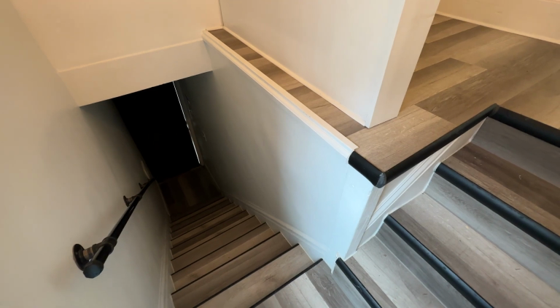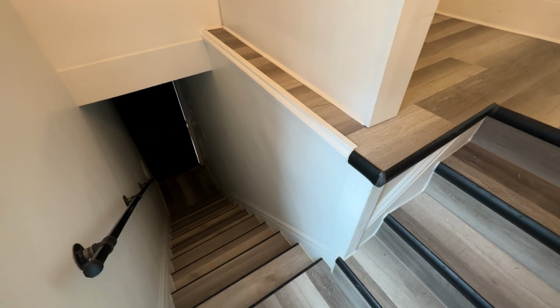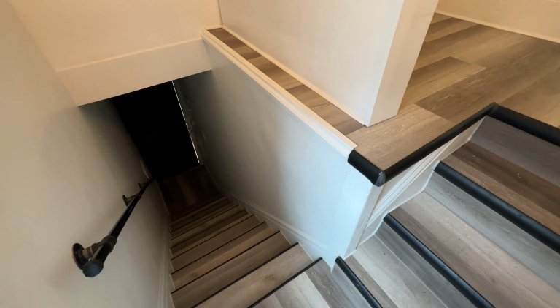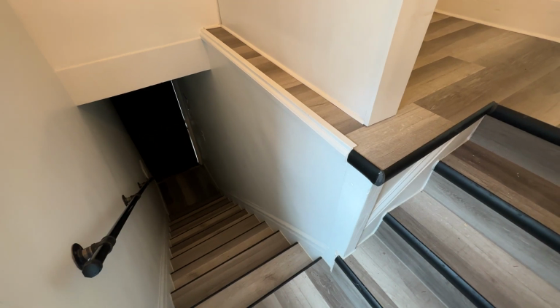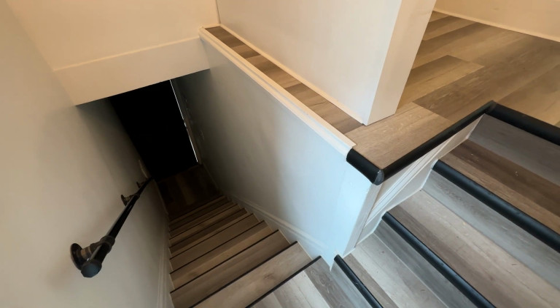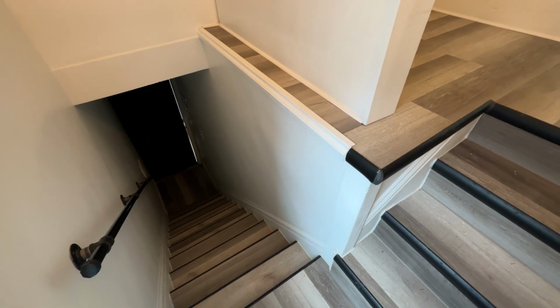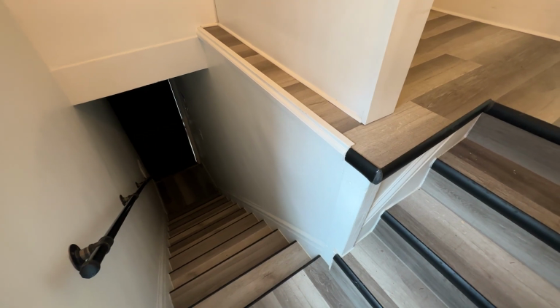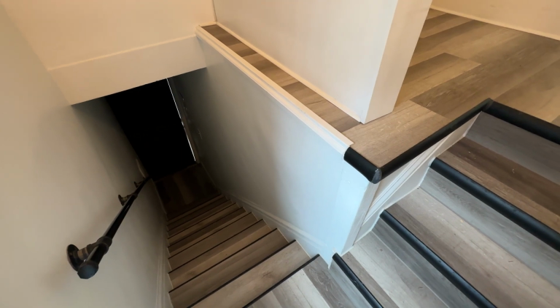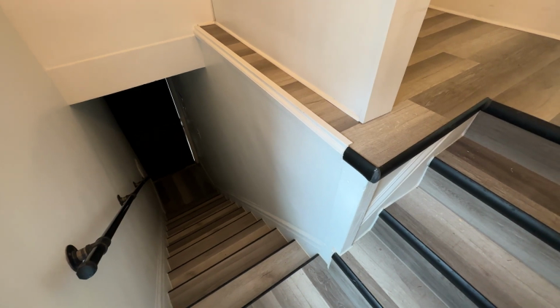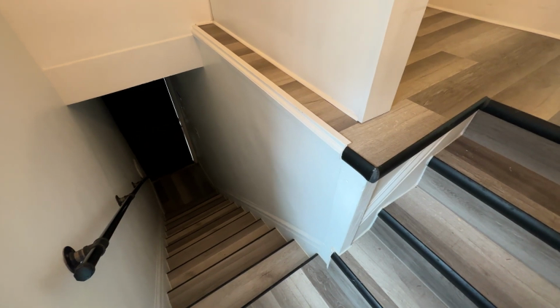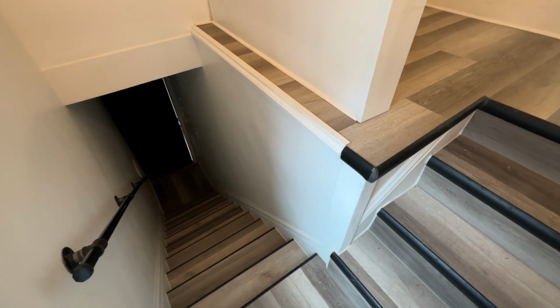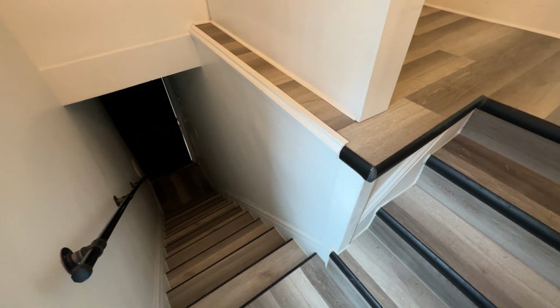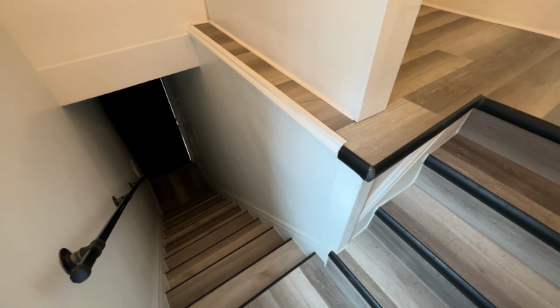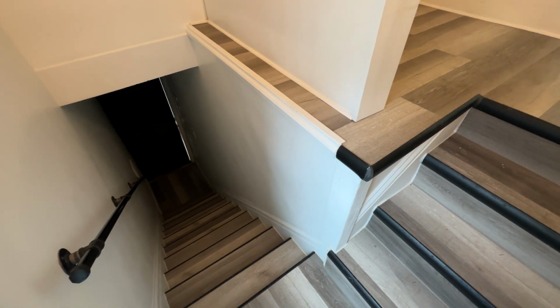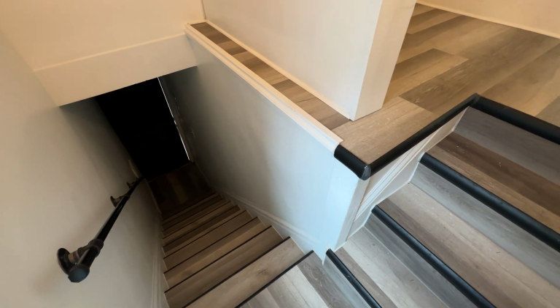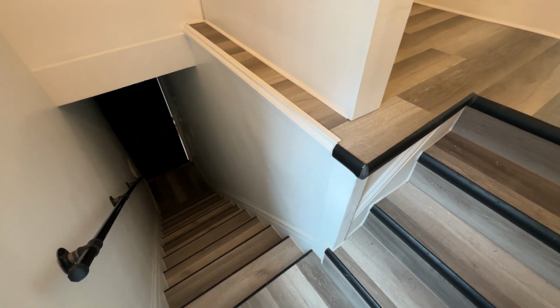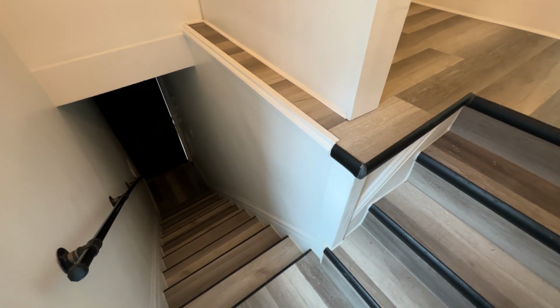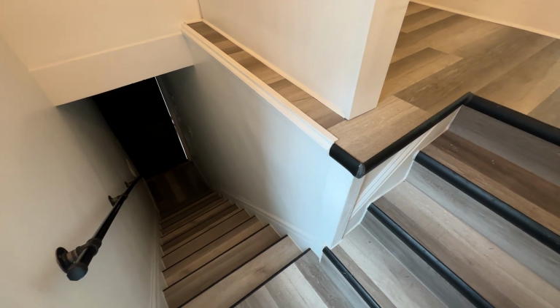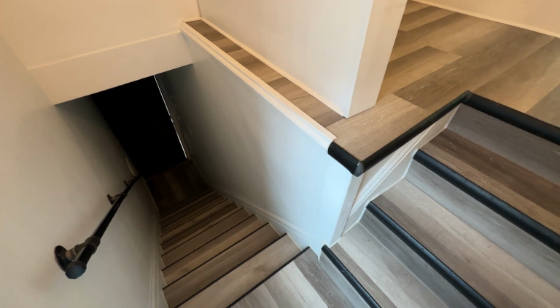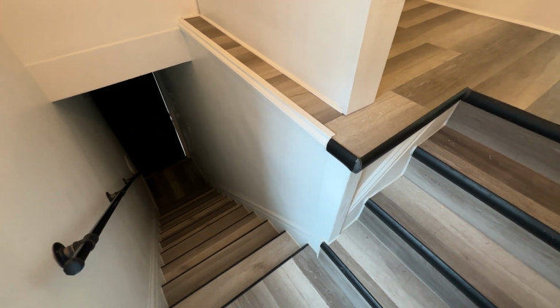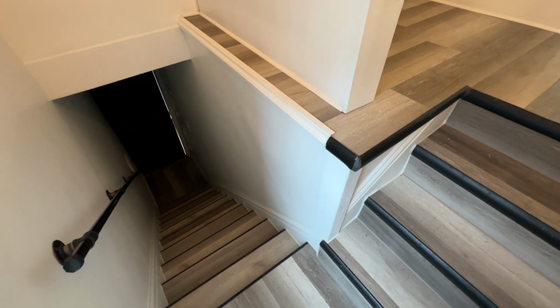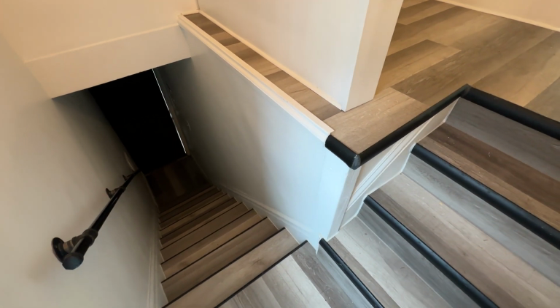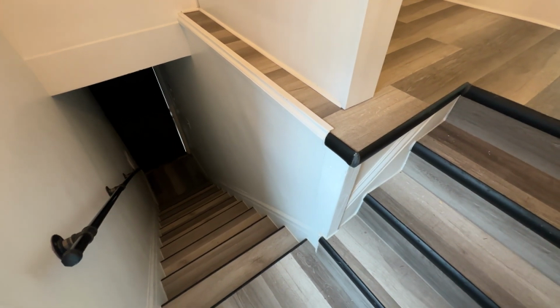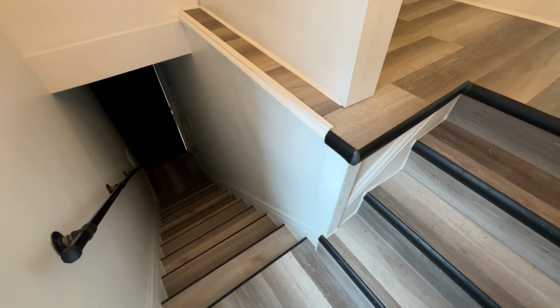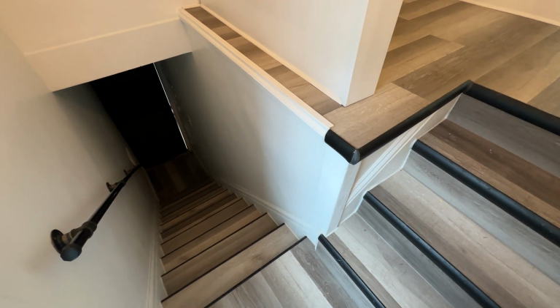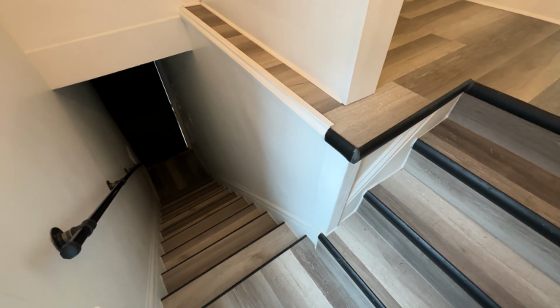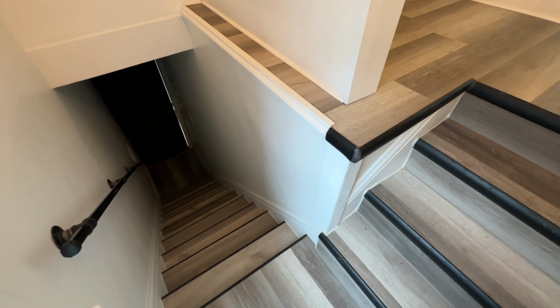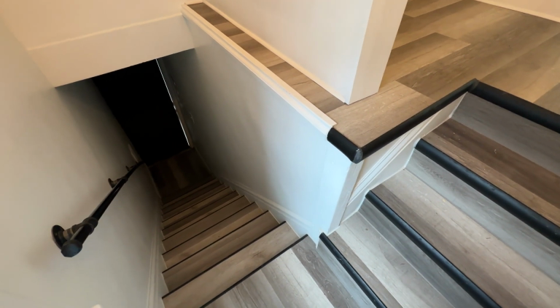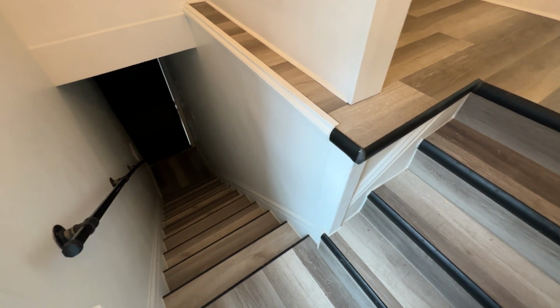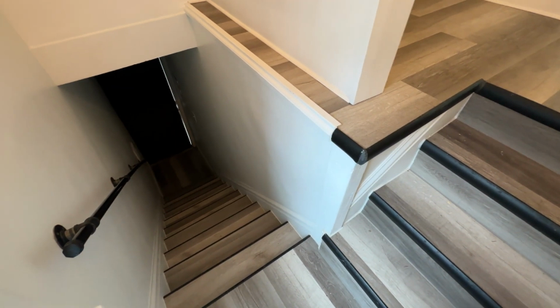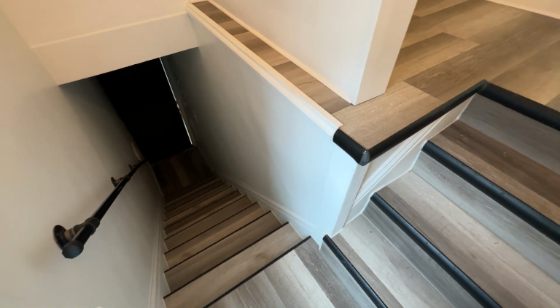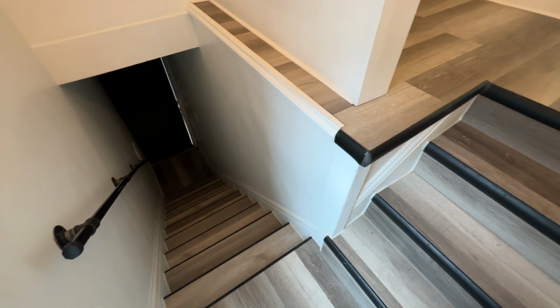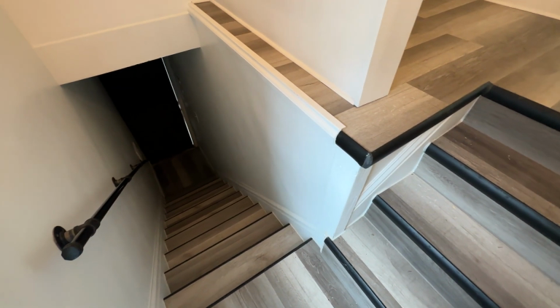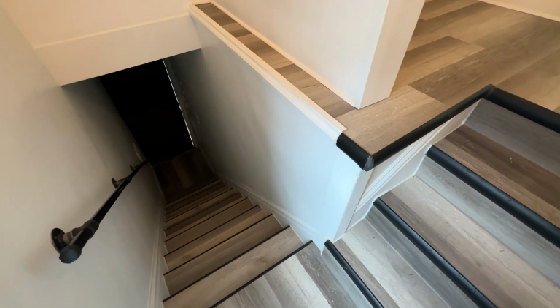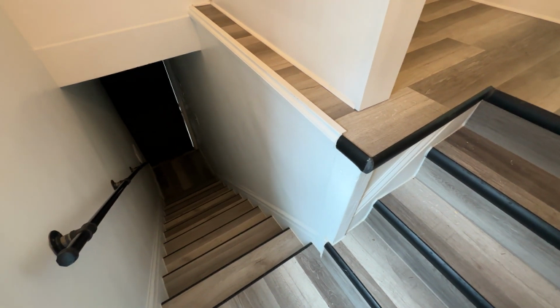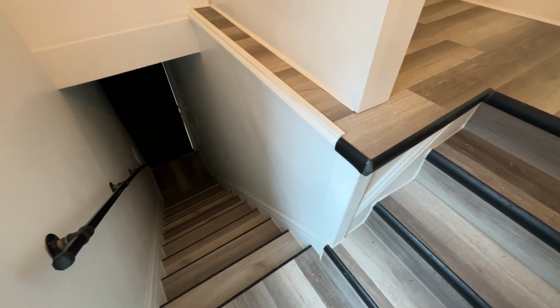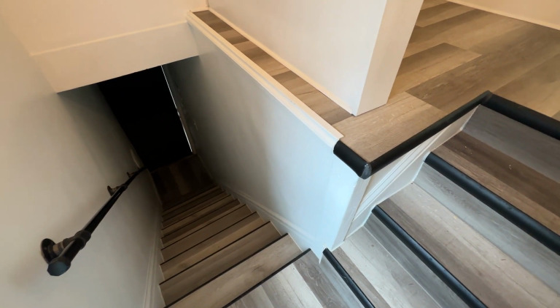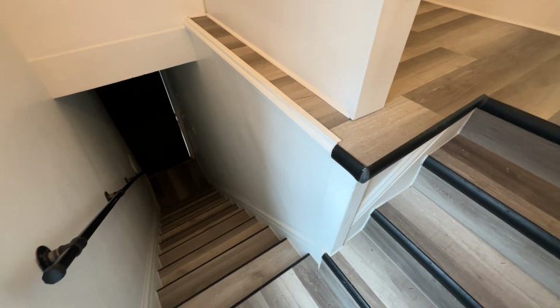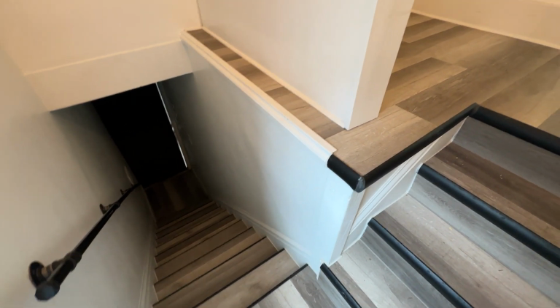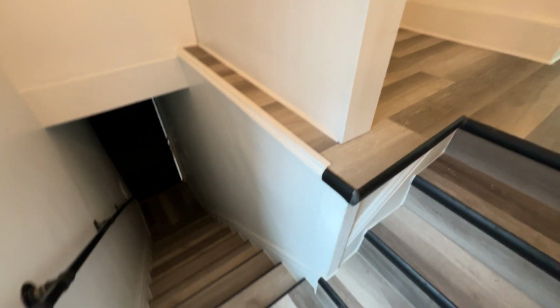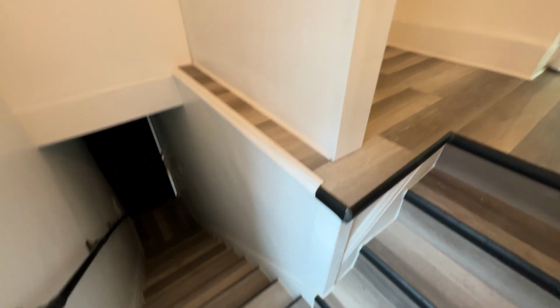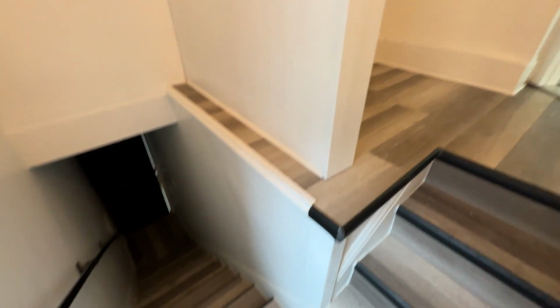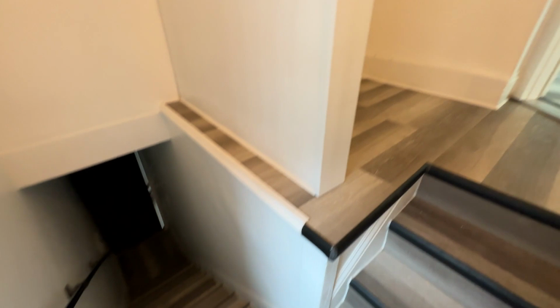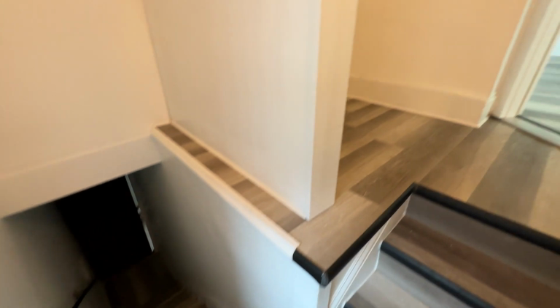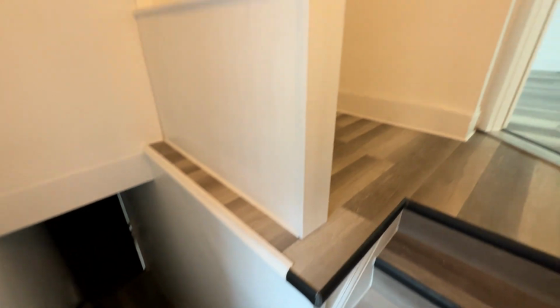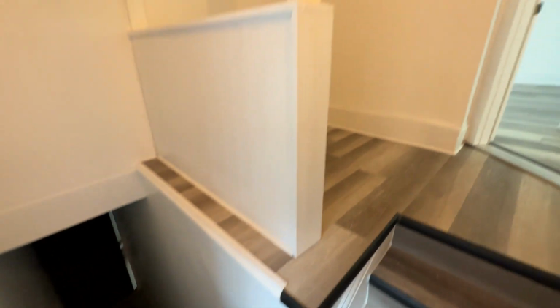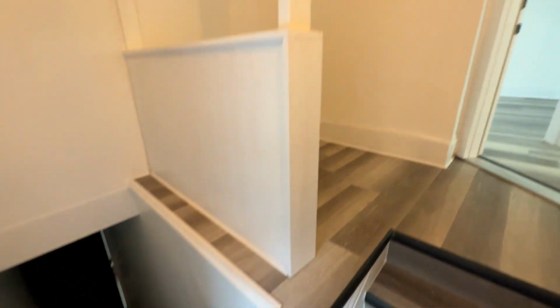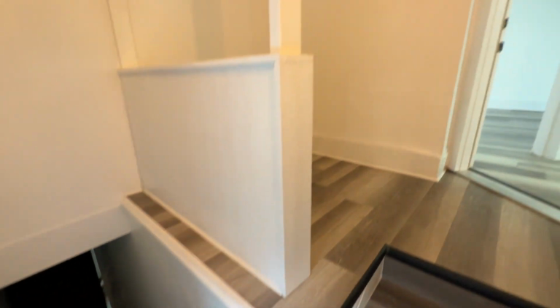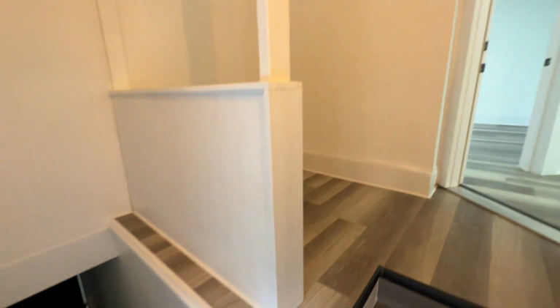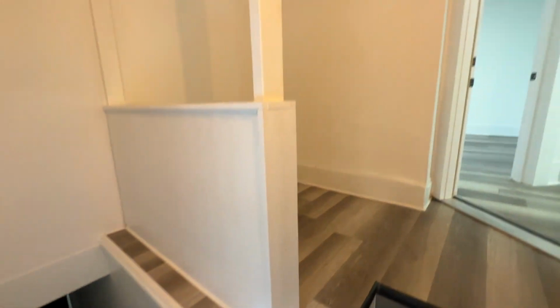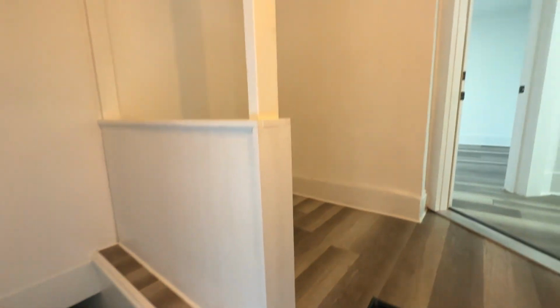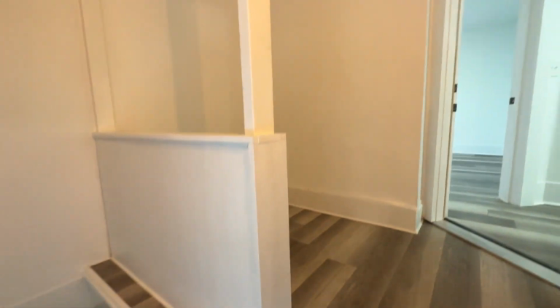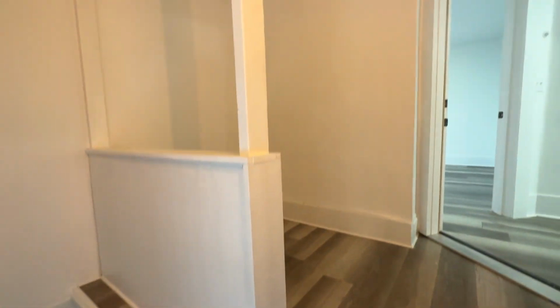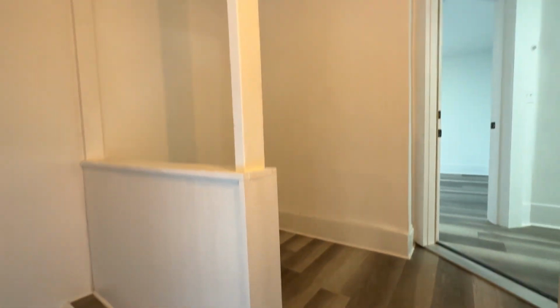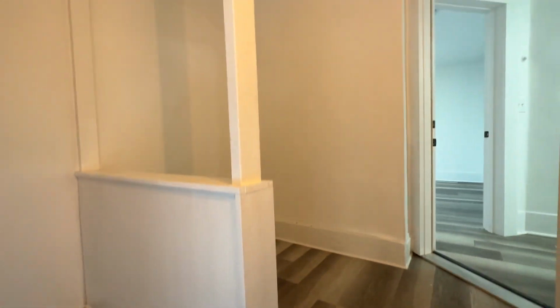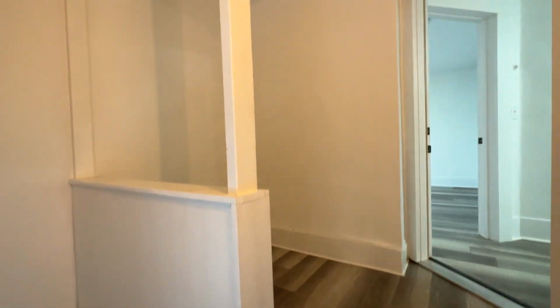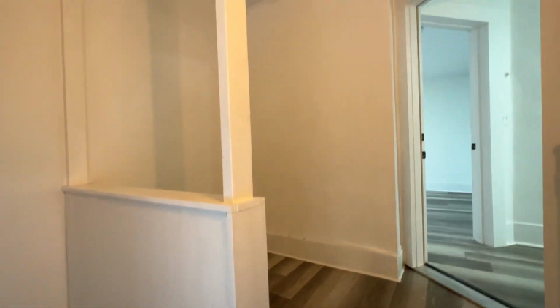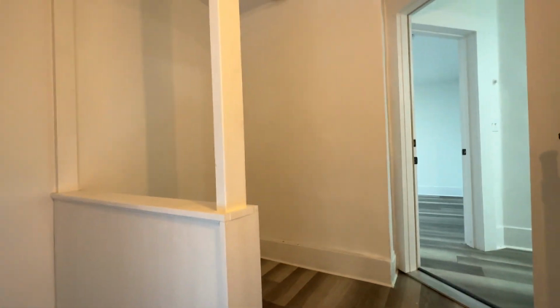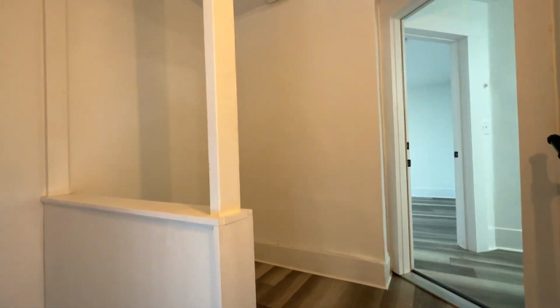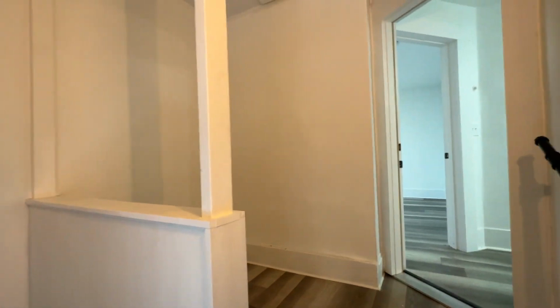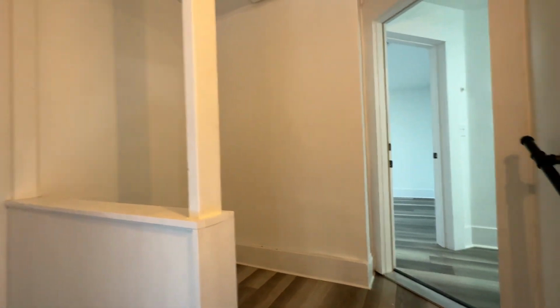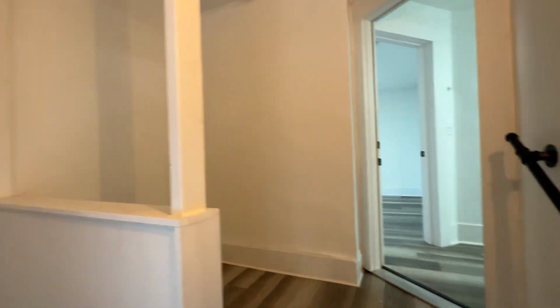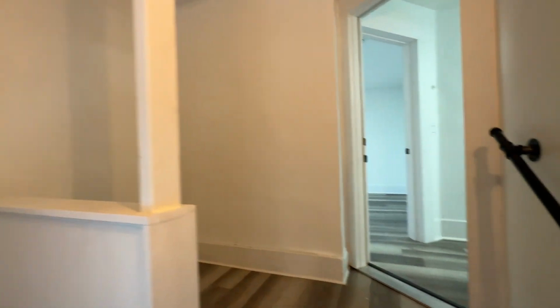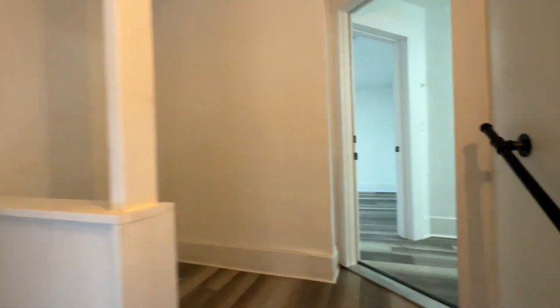Welcome to 722 Paris Avenue Southeast. This is an upper unit, so once you walk up the stairs you have a nice landing for storage.